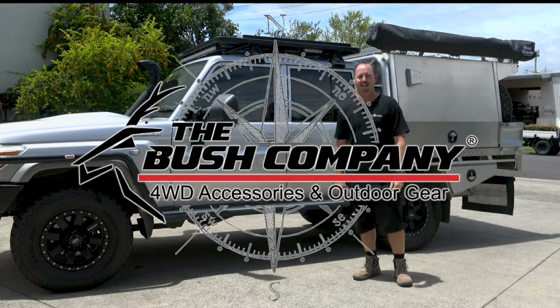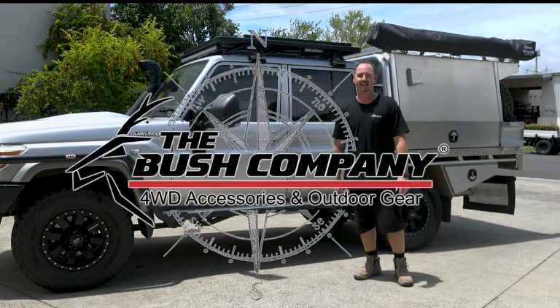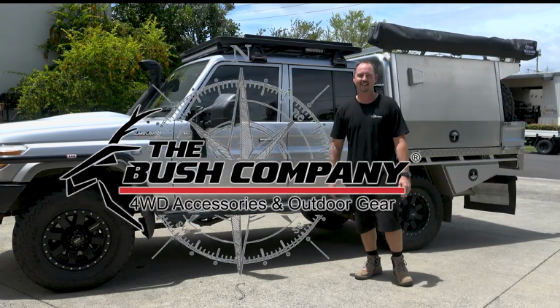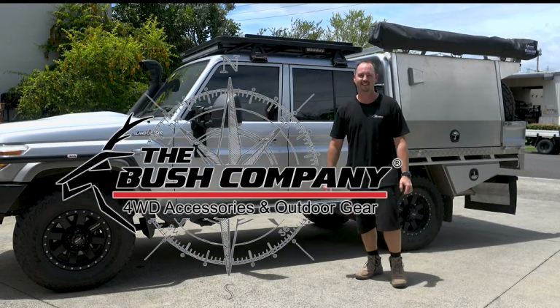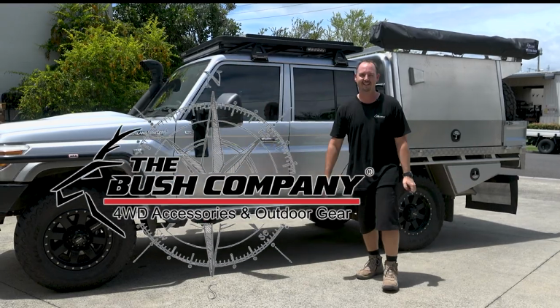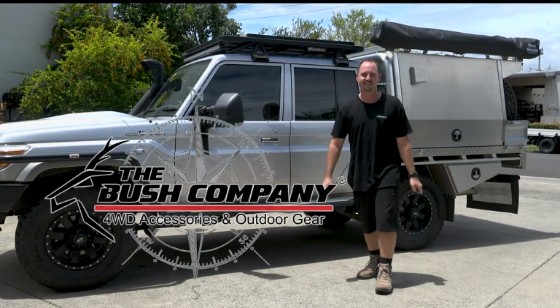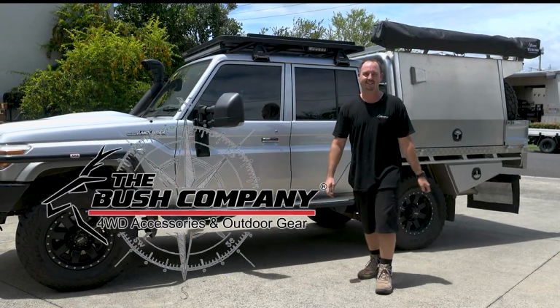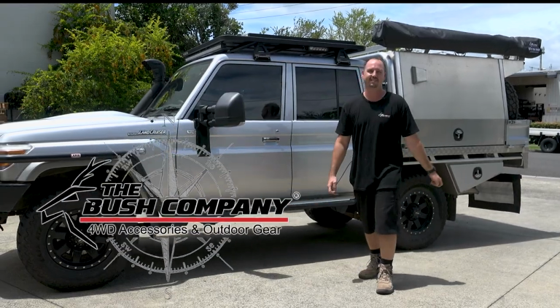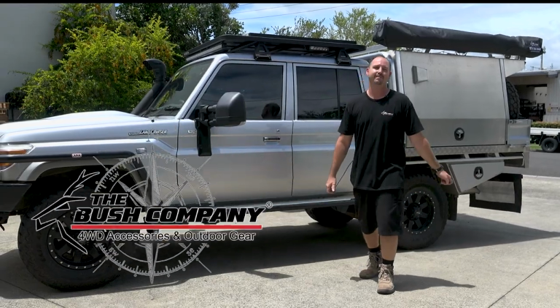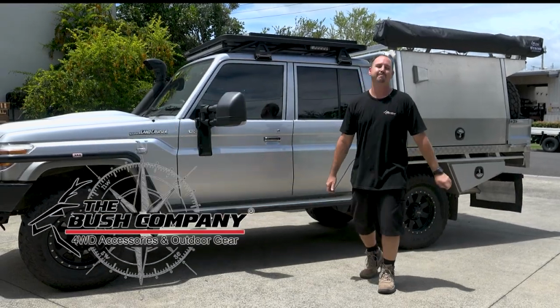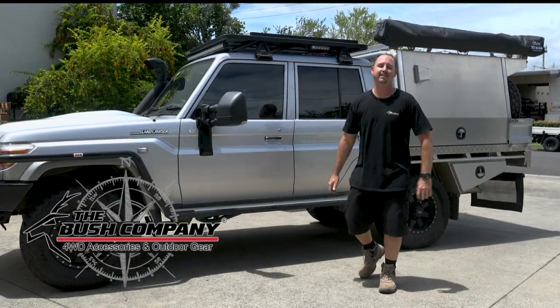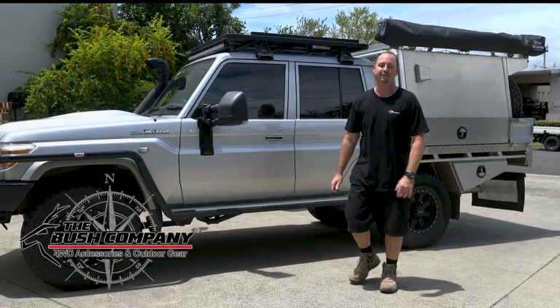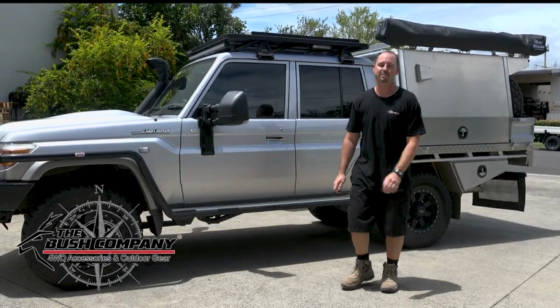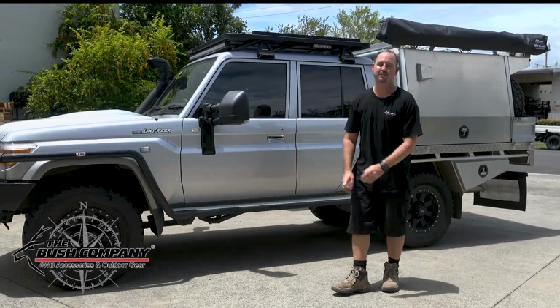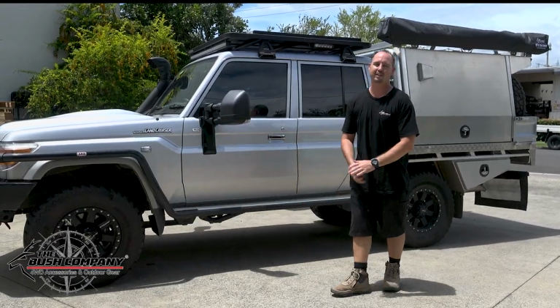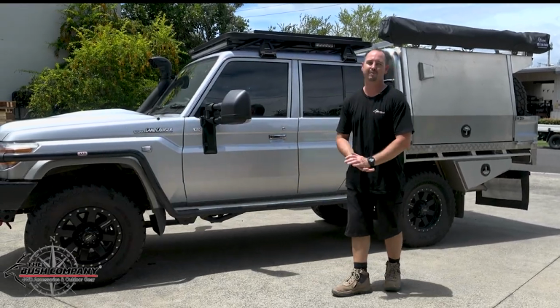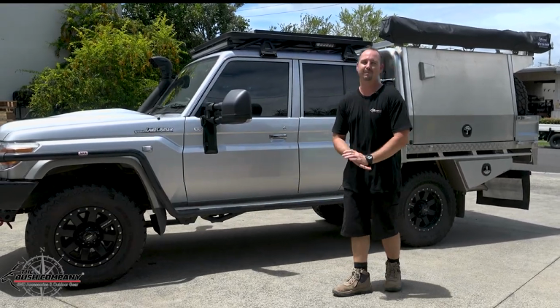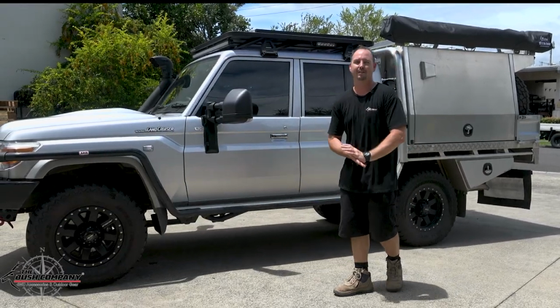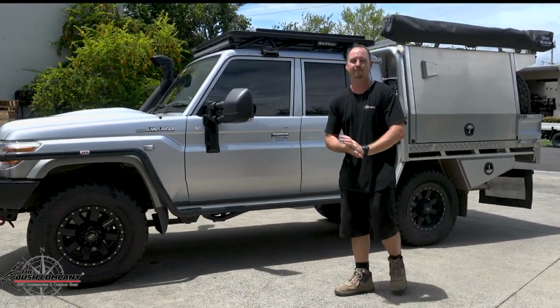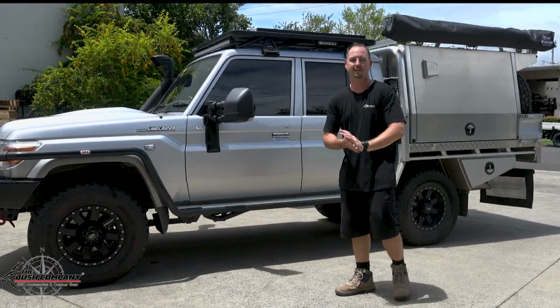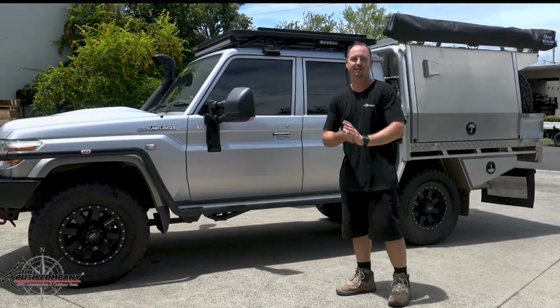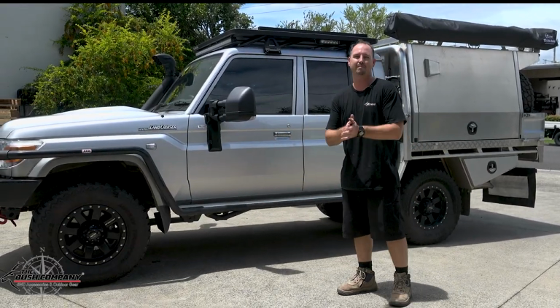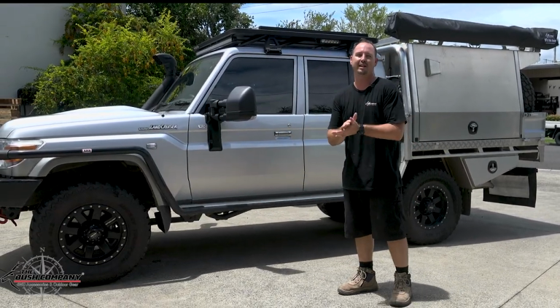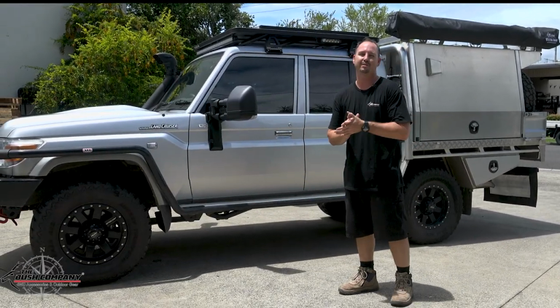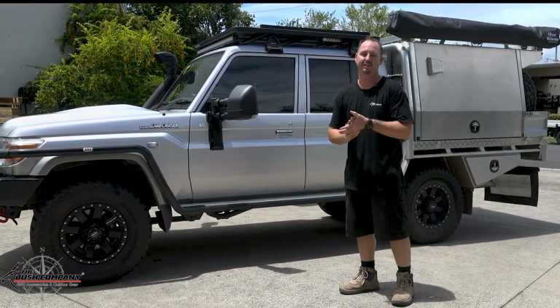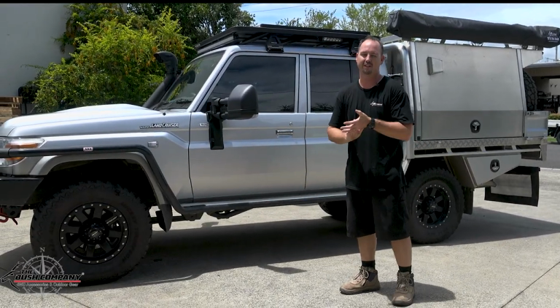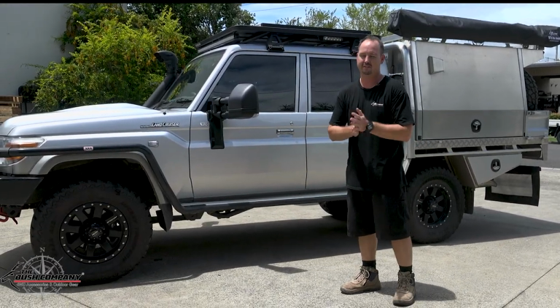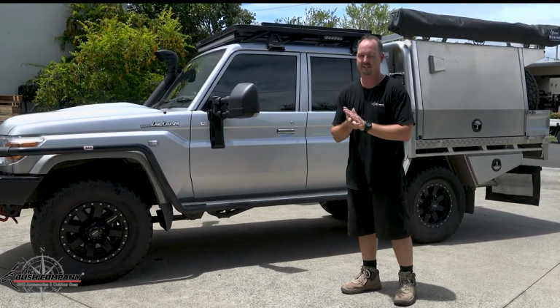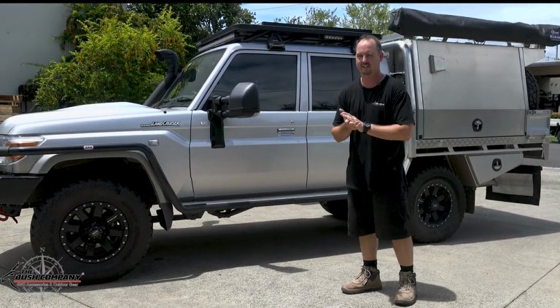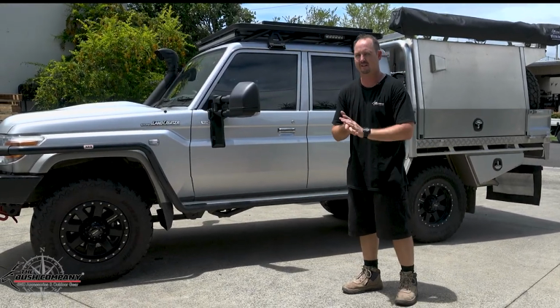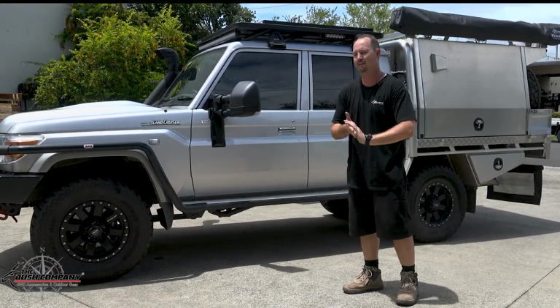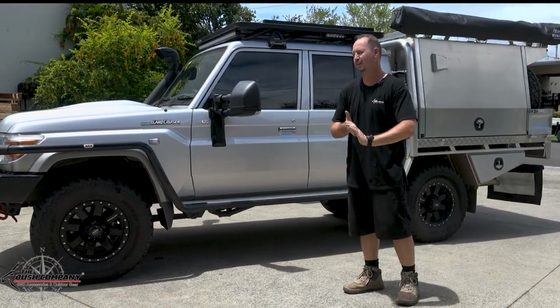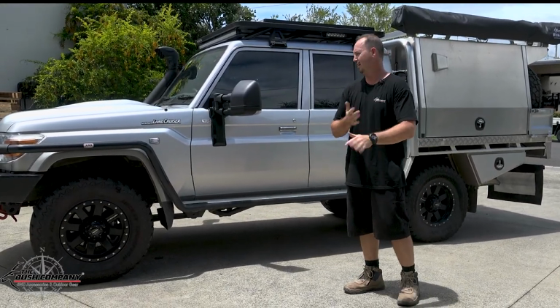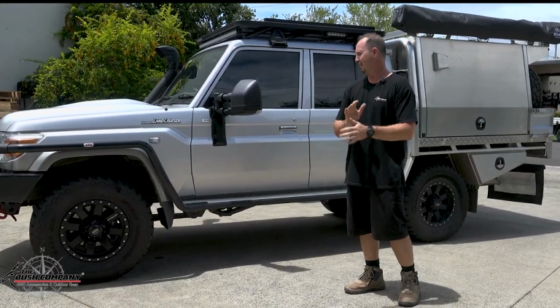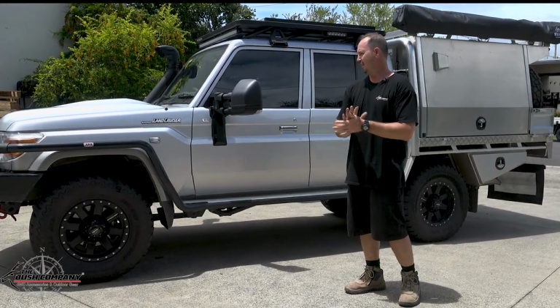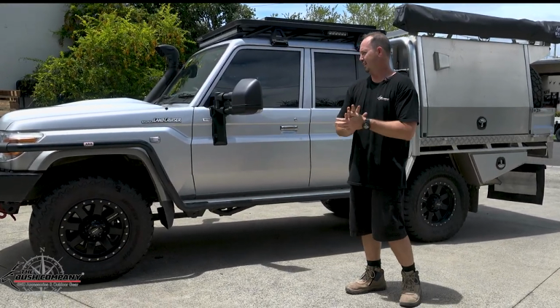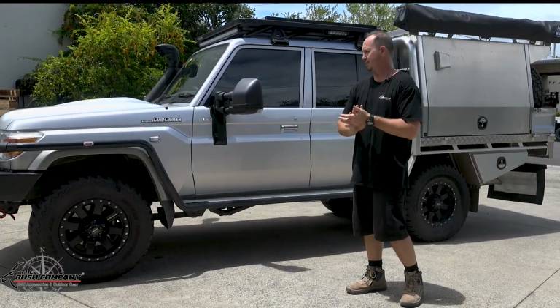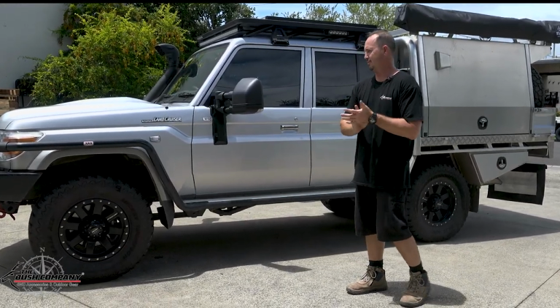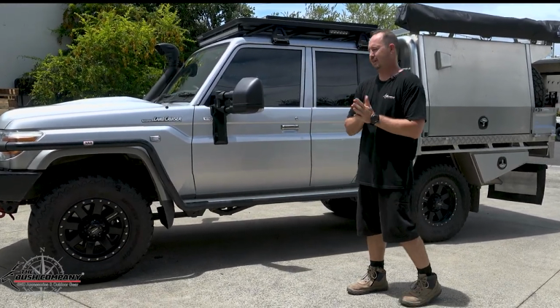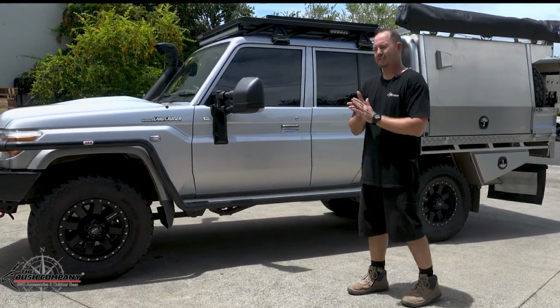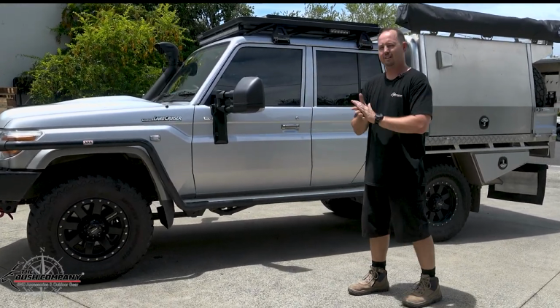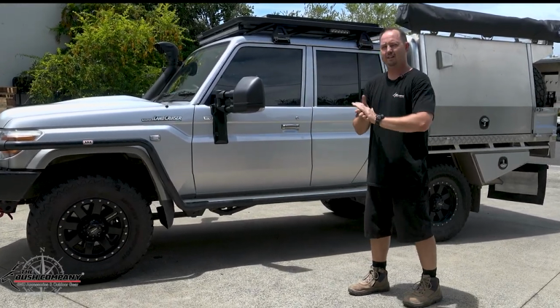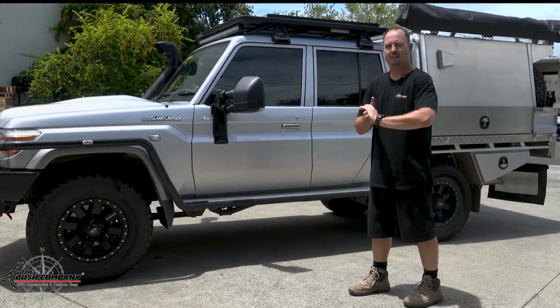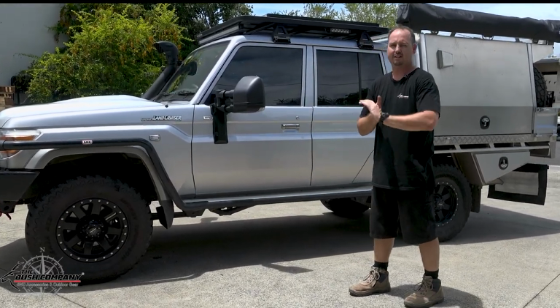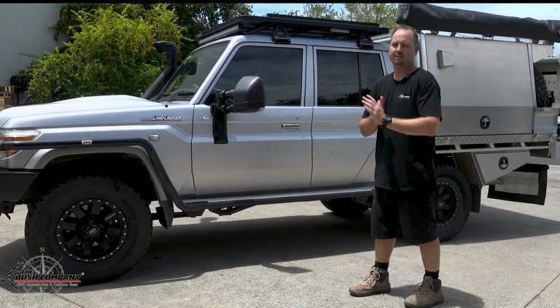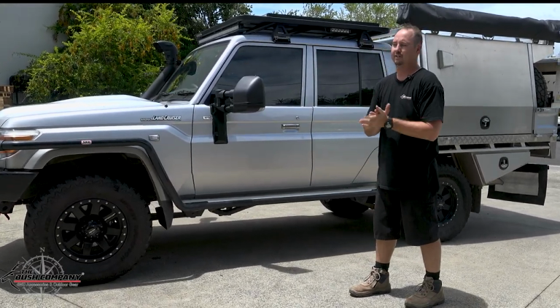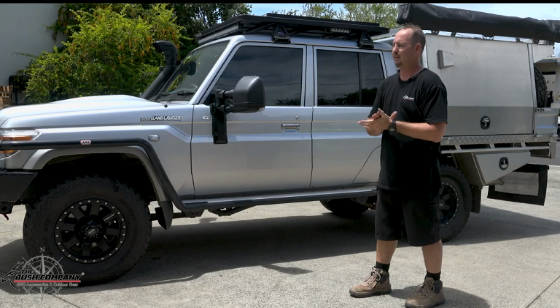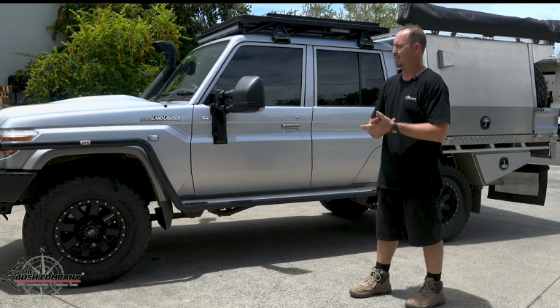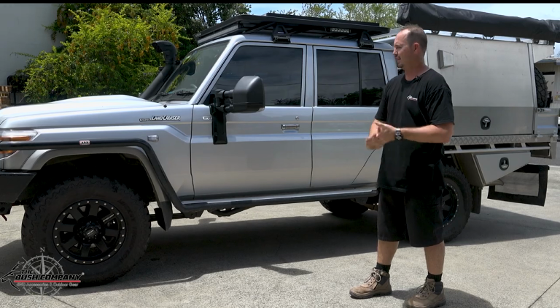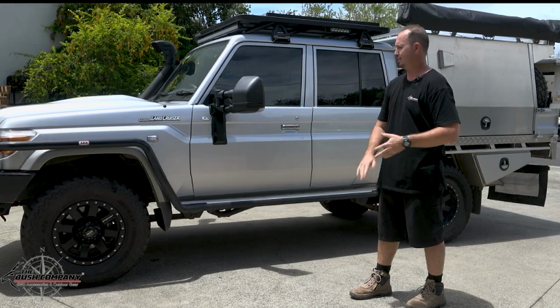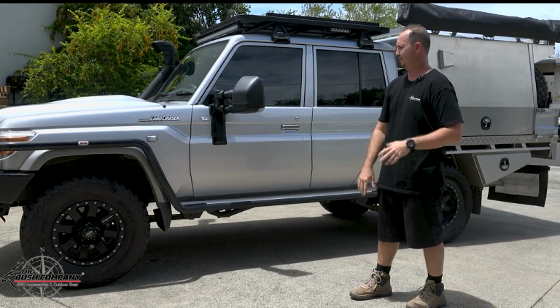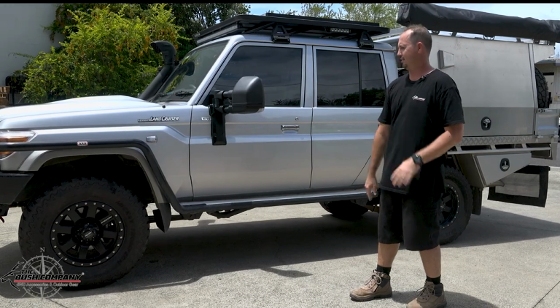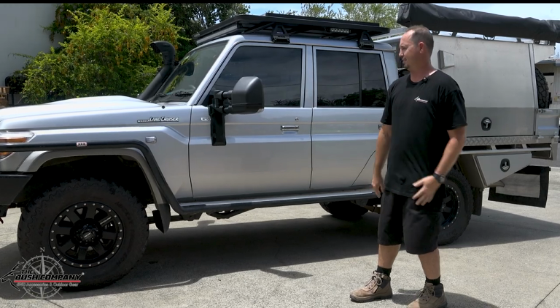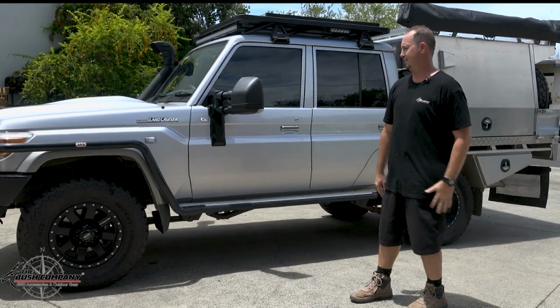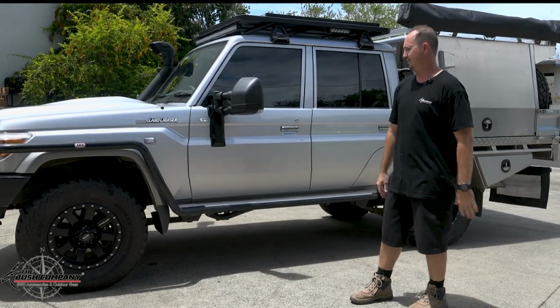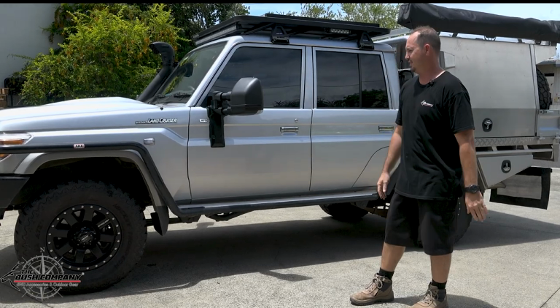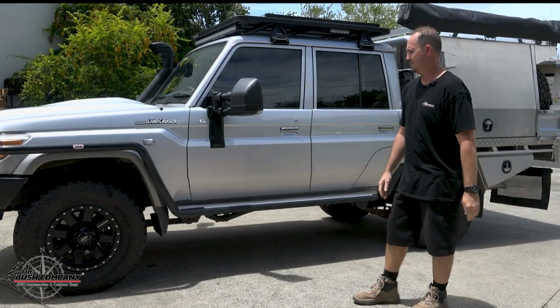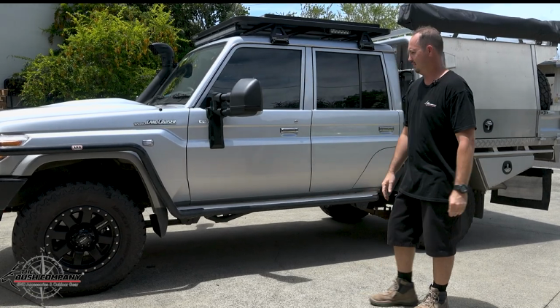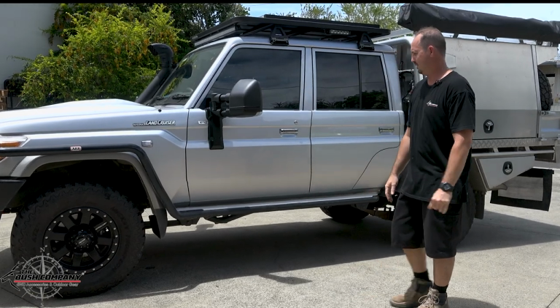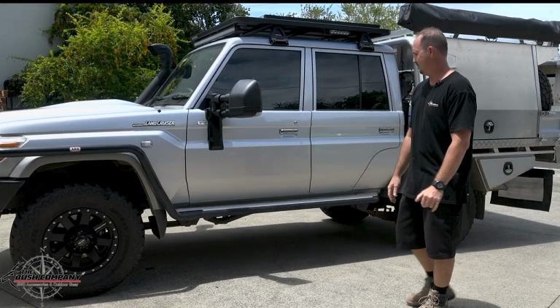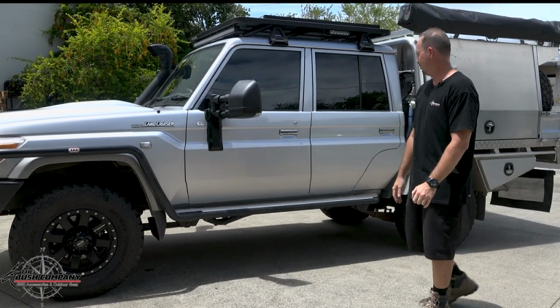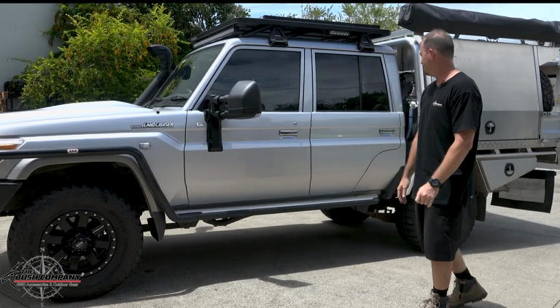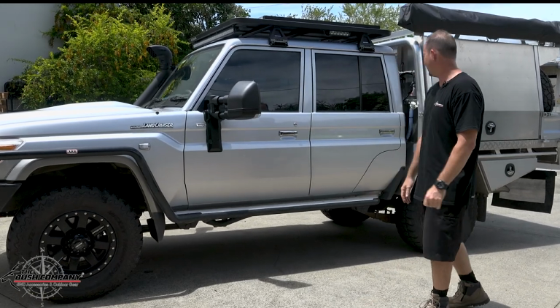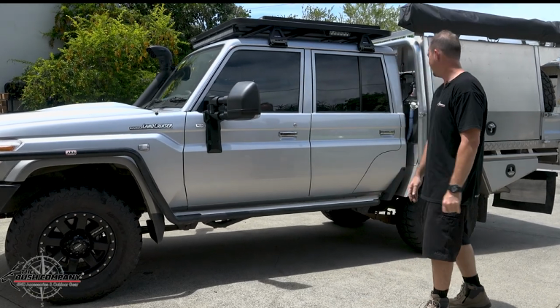Hey guys, Matt from the Busch Company. Welcome back to another video. Yes, we have another Toyota Land Cruiser 70 Series Dual Cab.